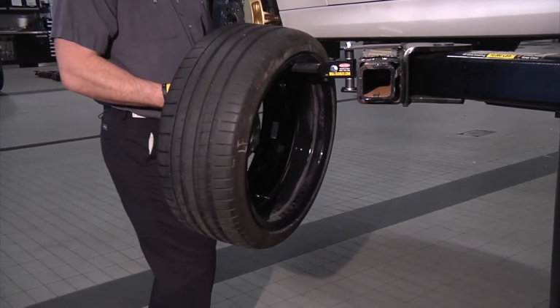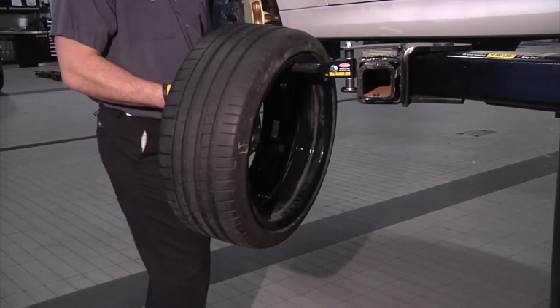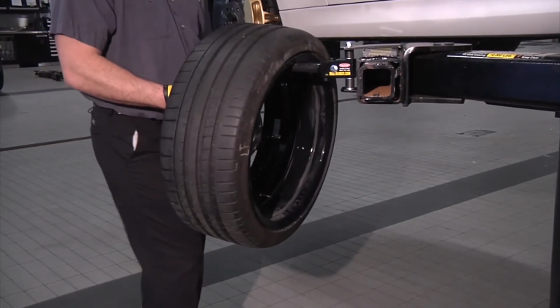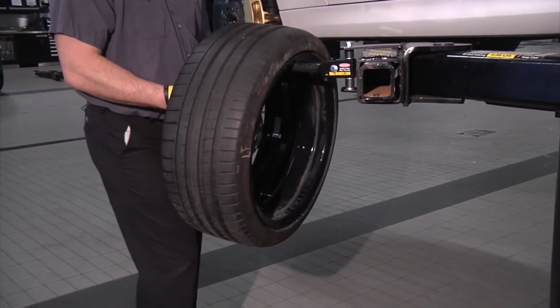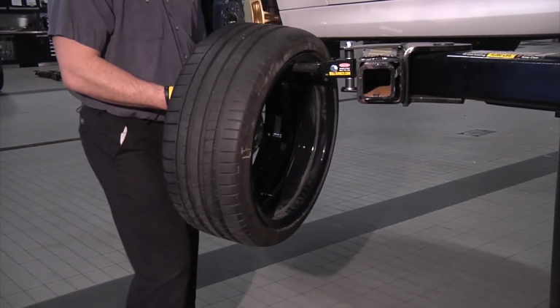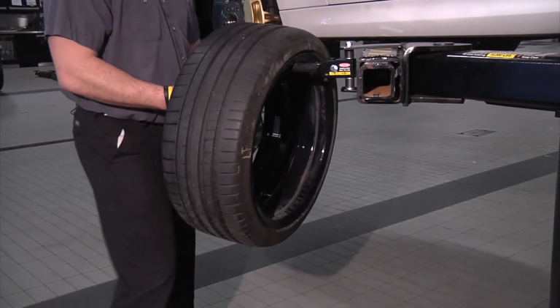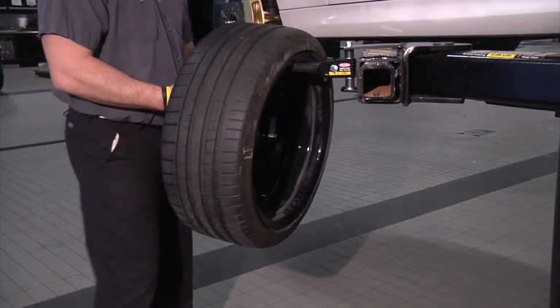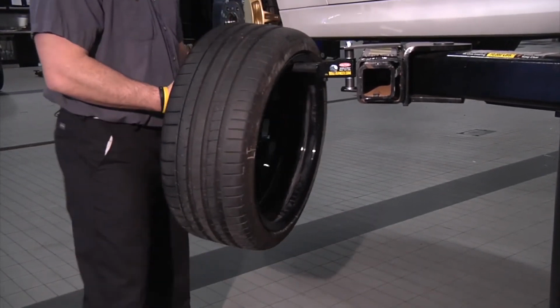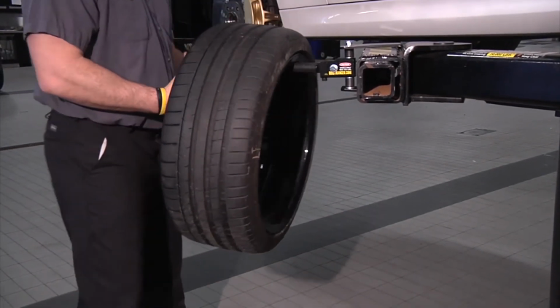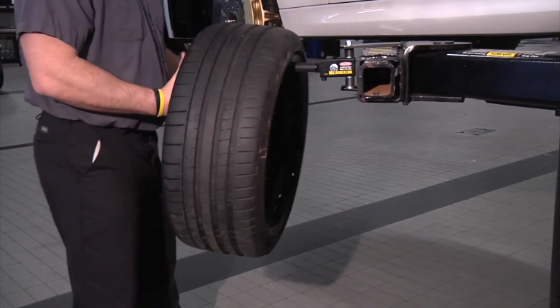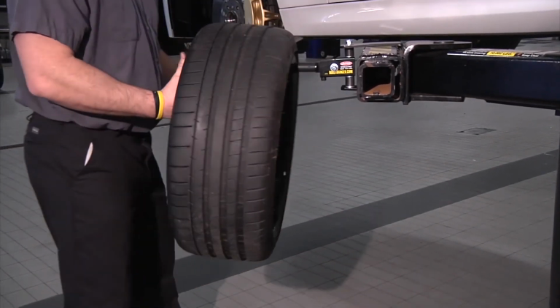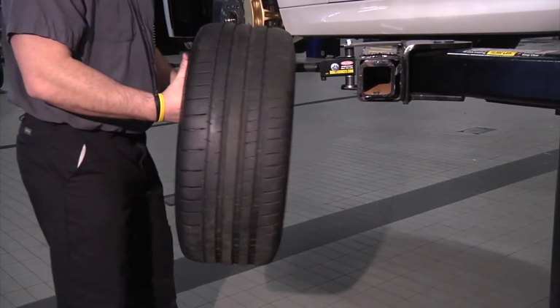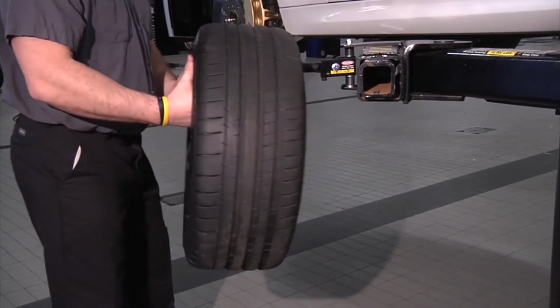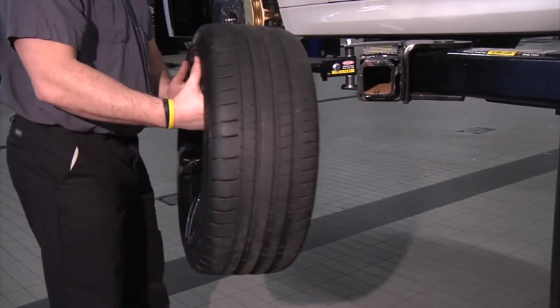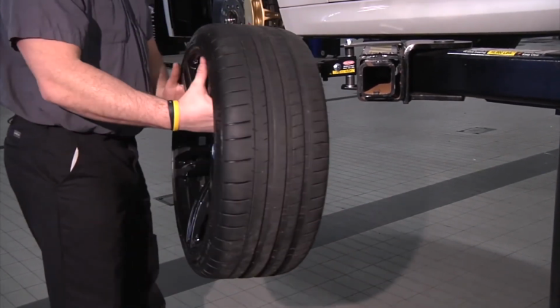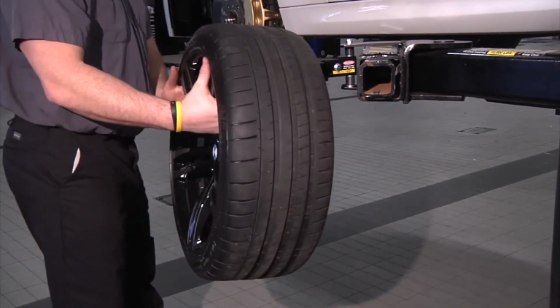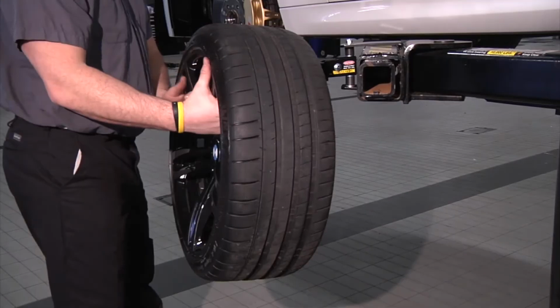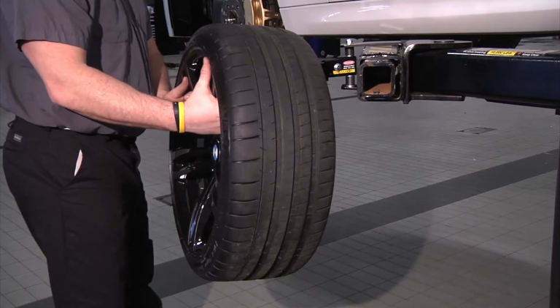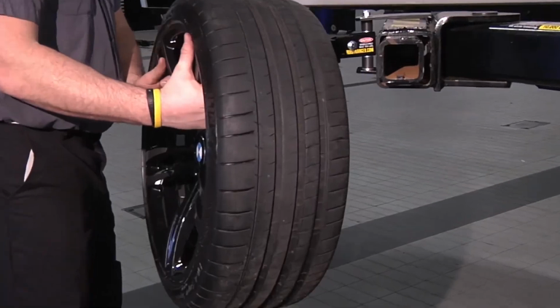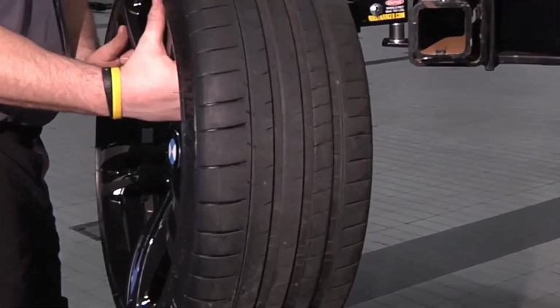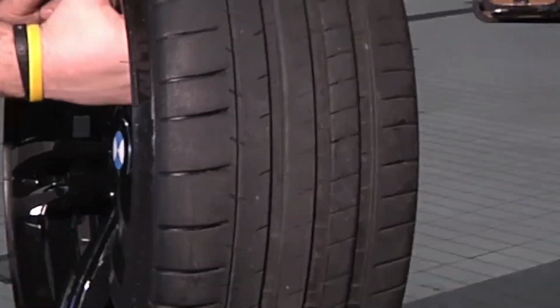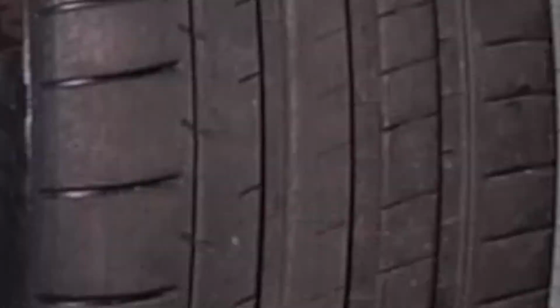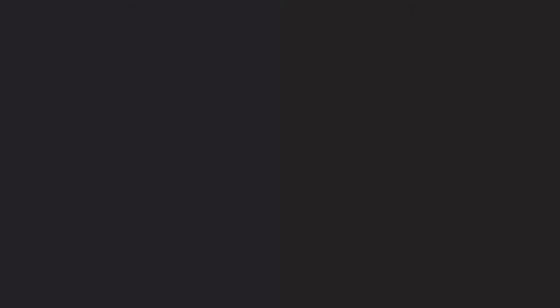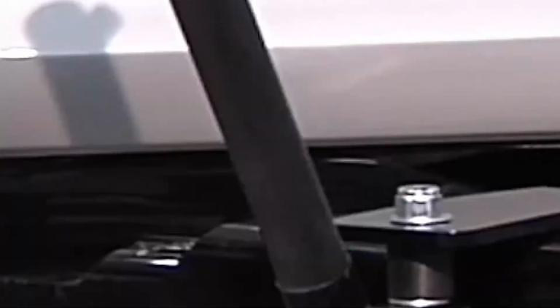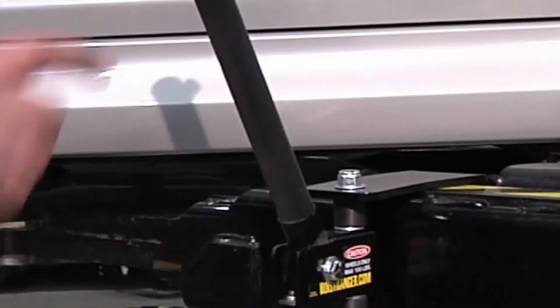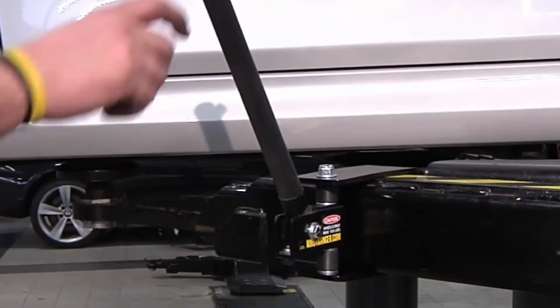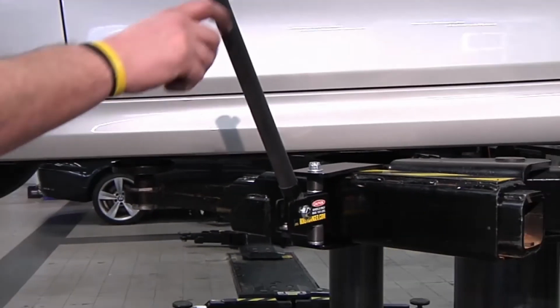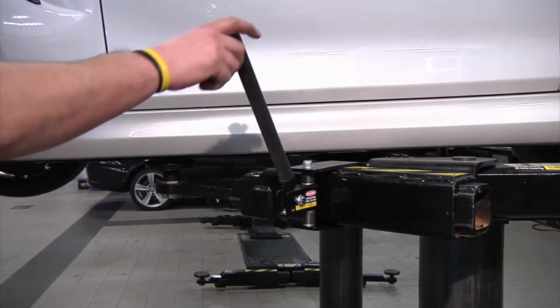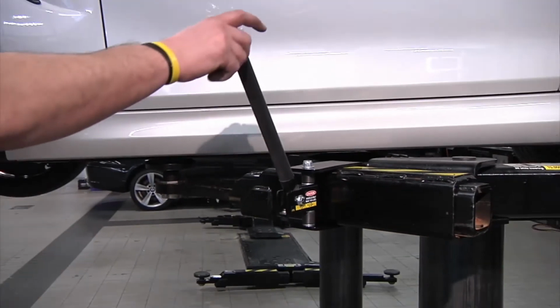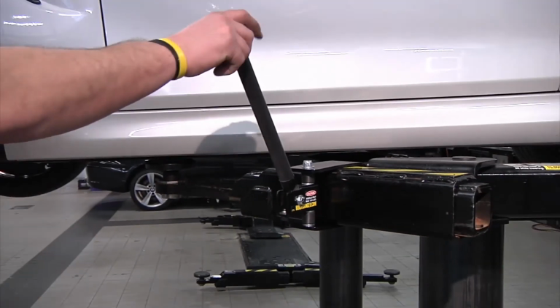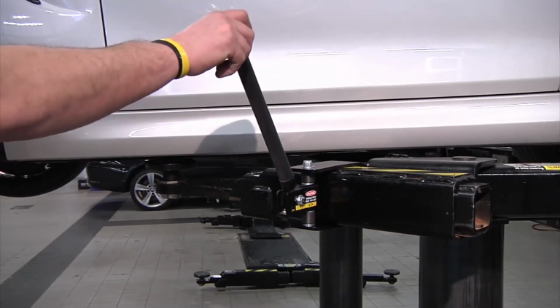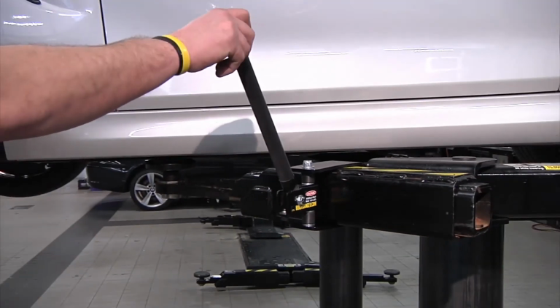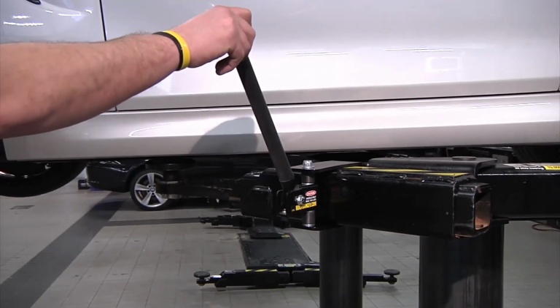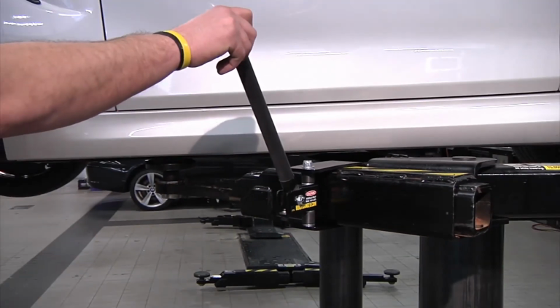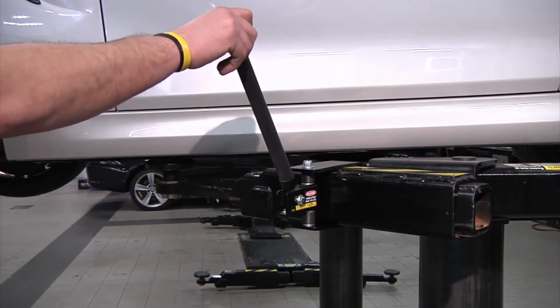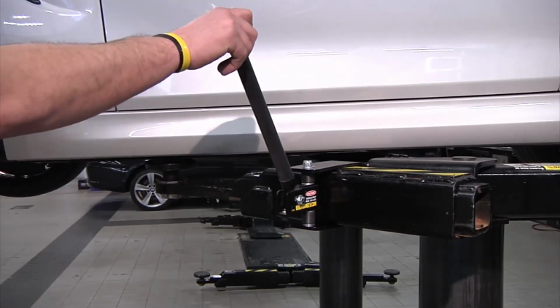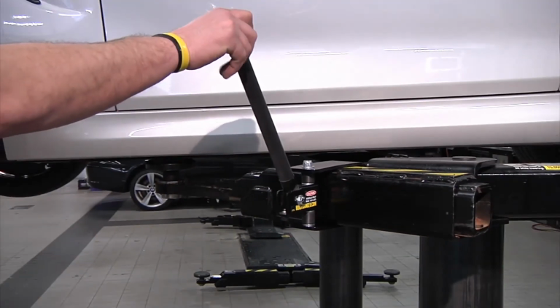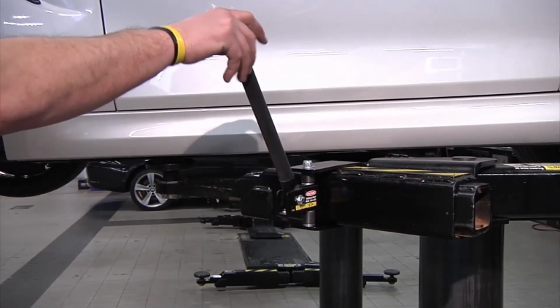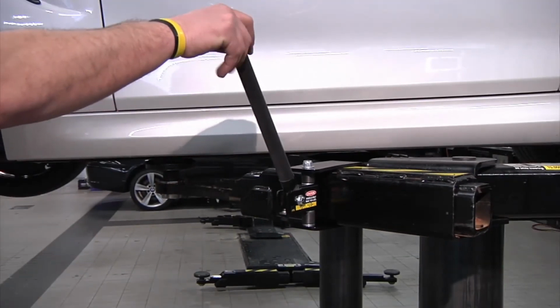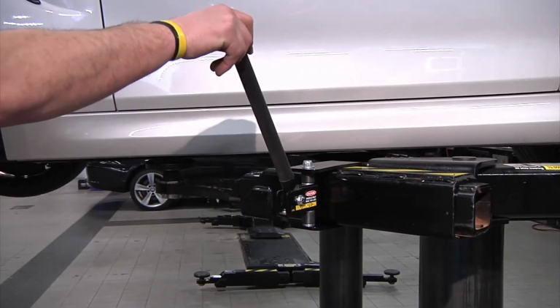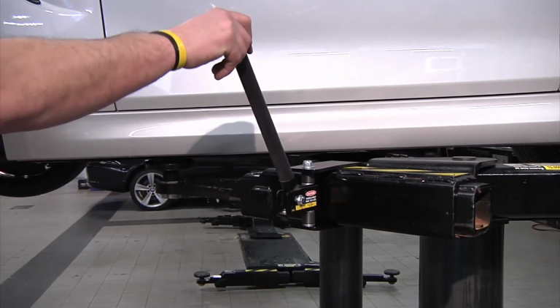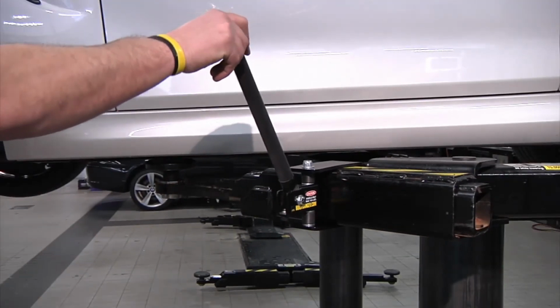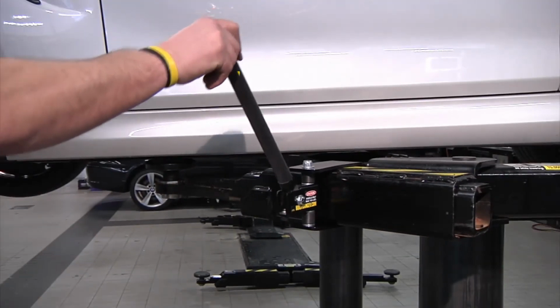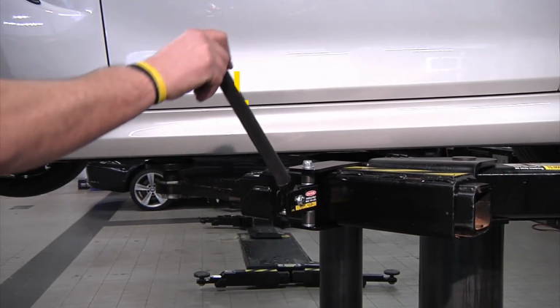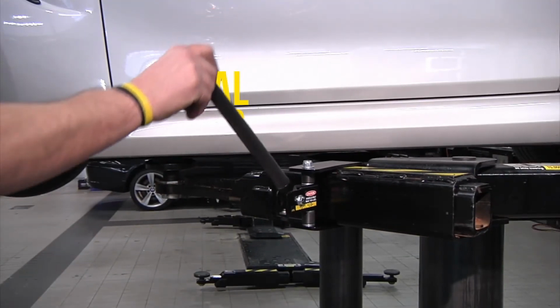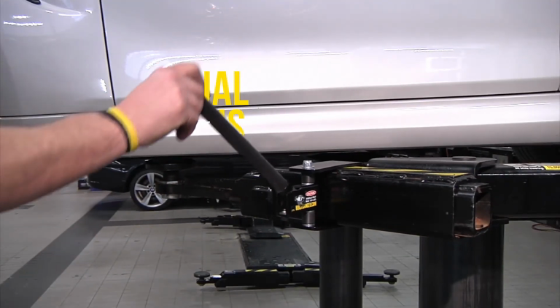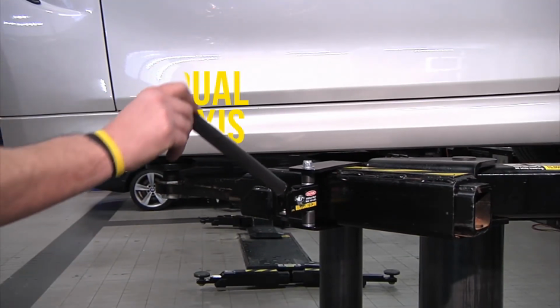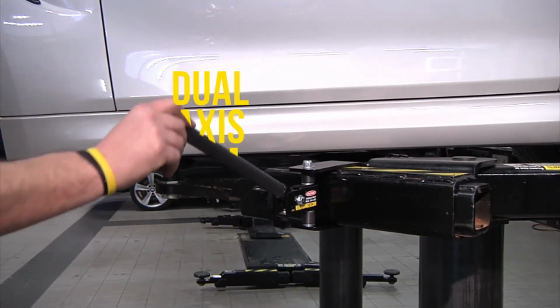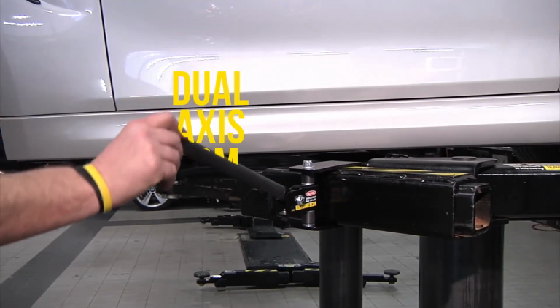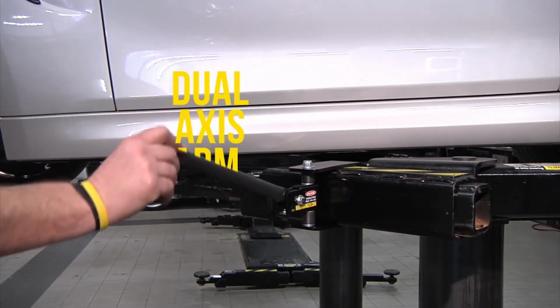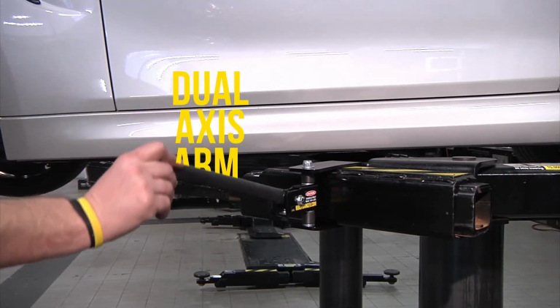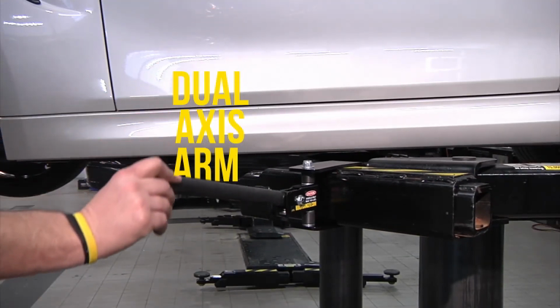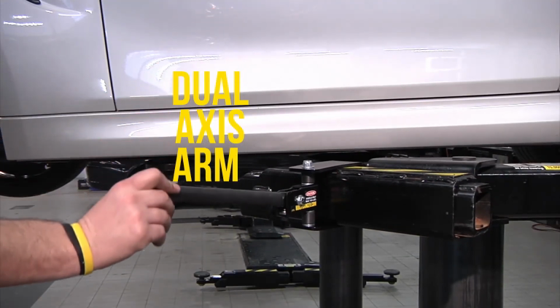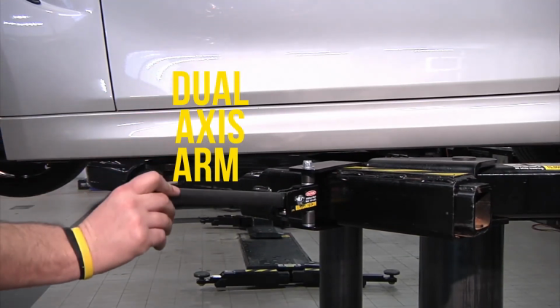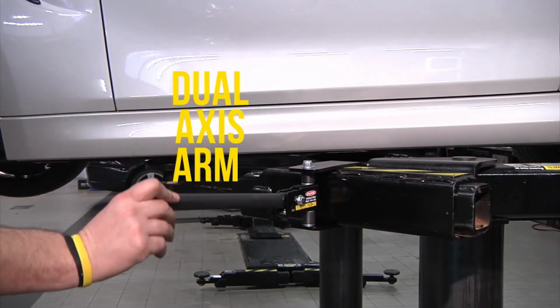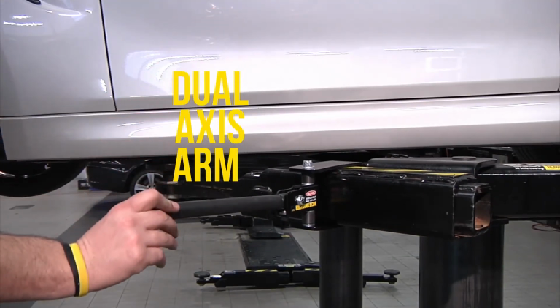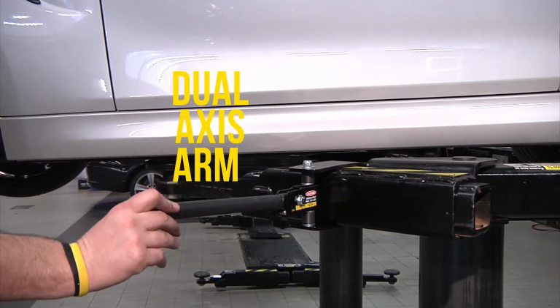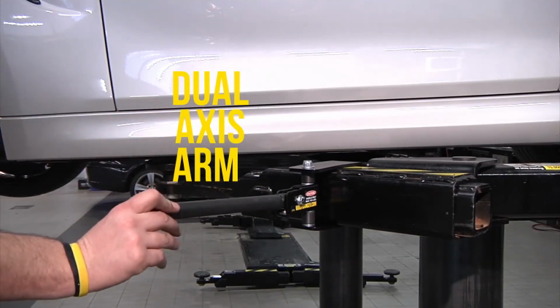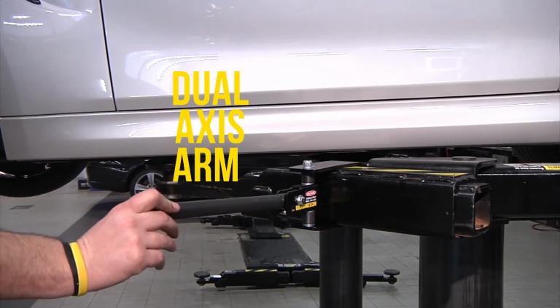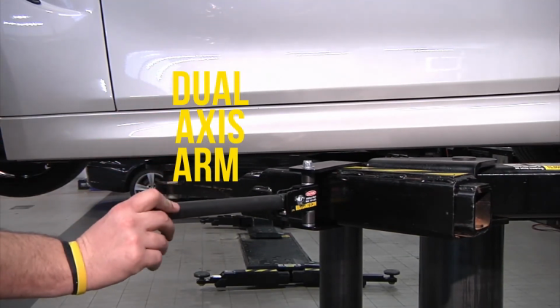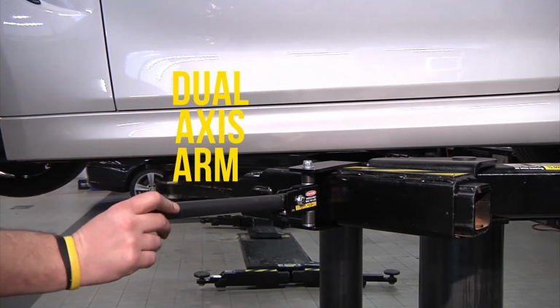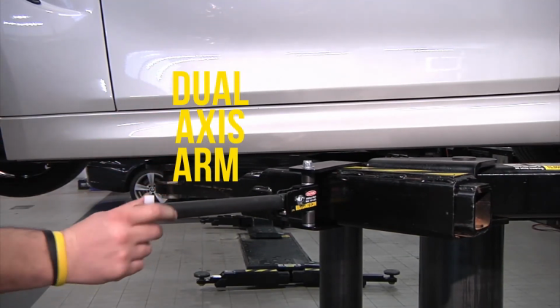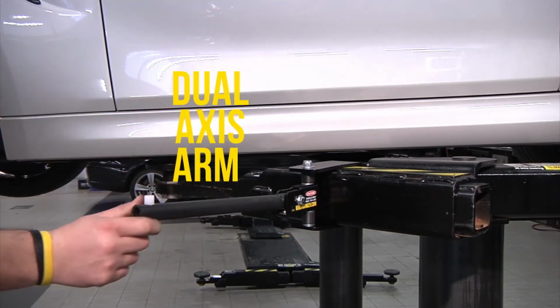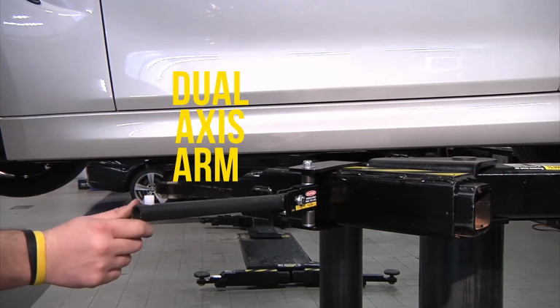Even if you do bump into the Hoist Hanger, its double hinge allows it to move out of the way without causing any injury.